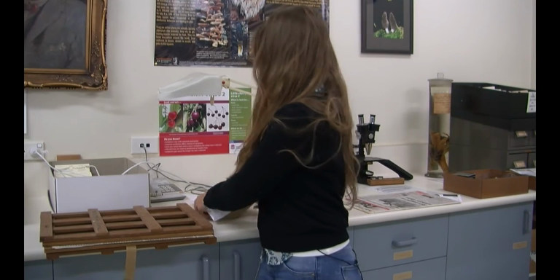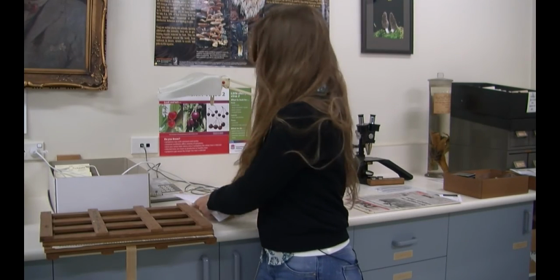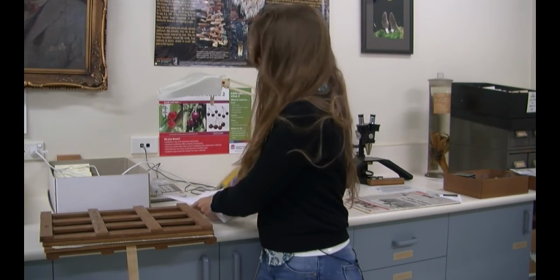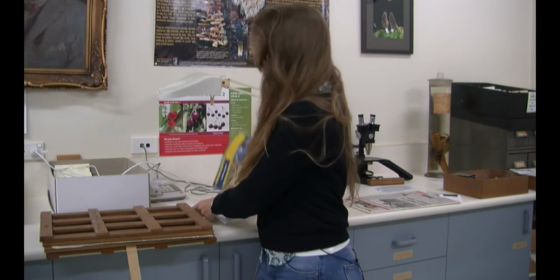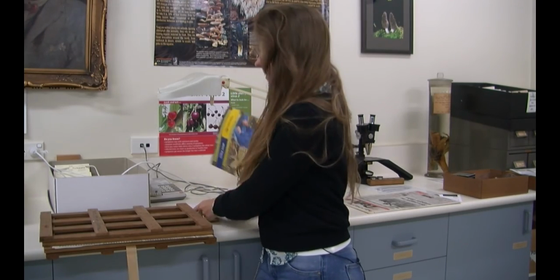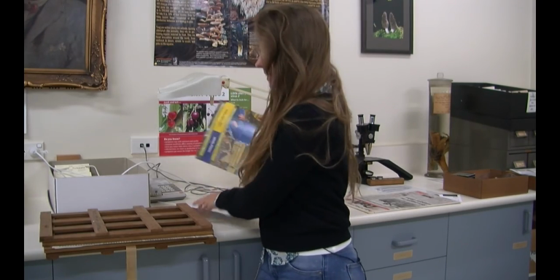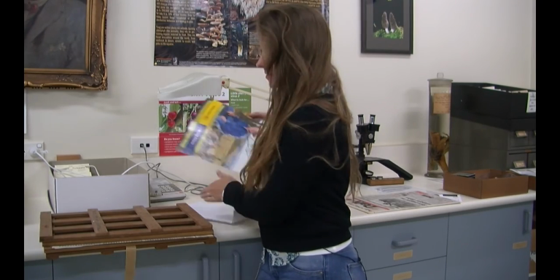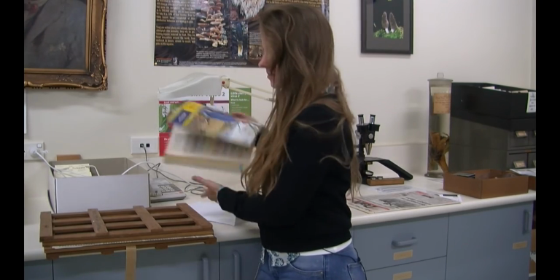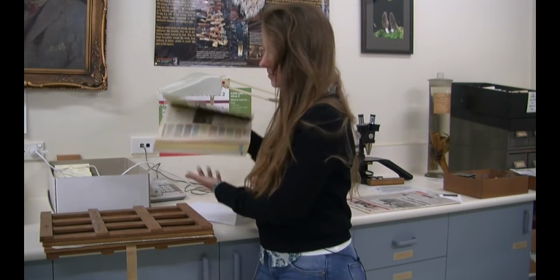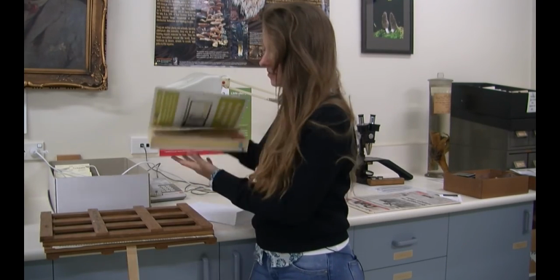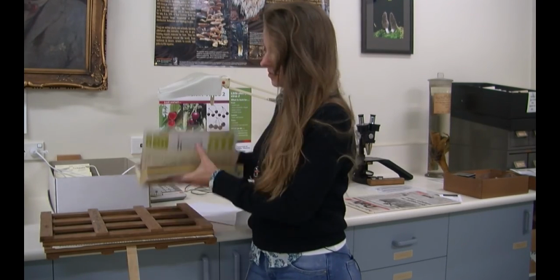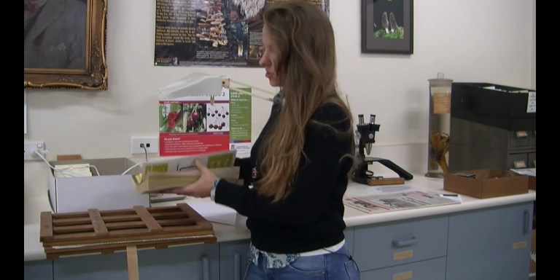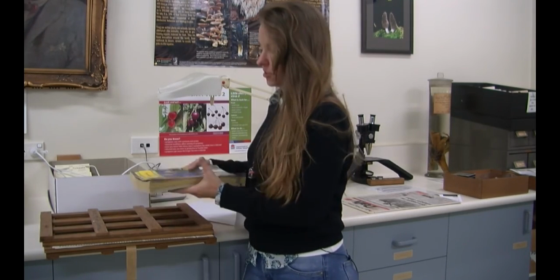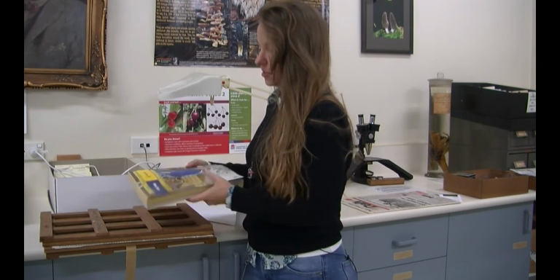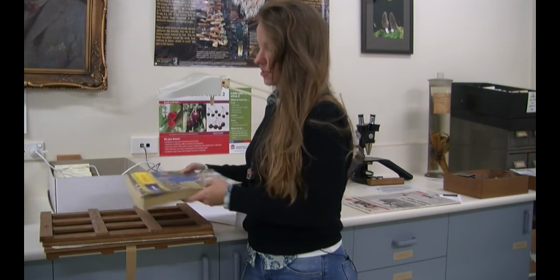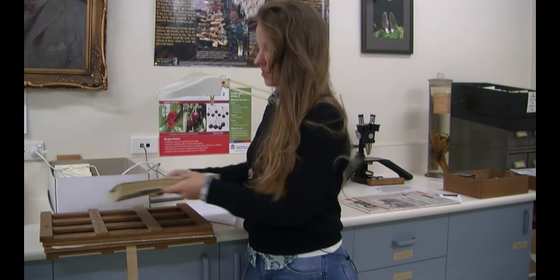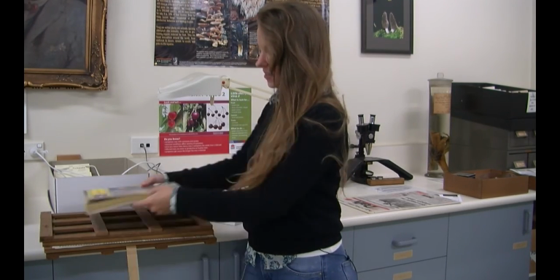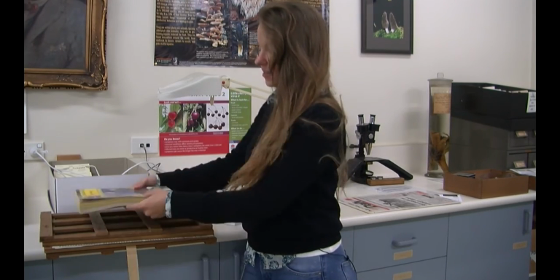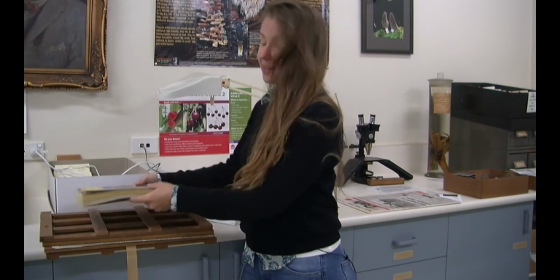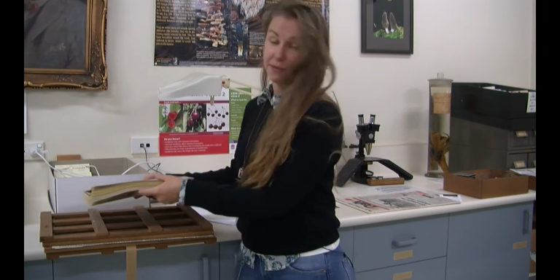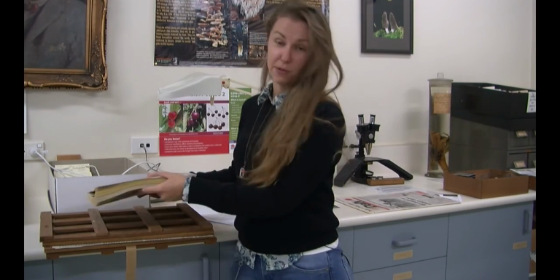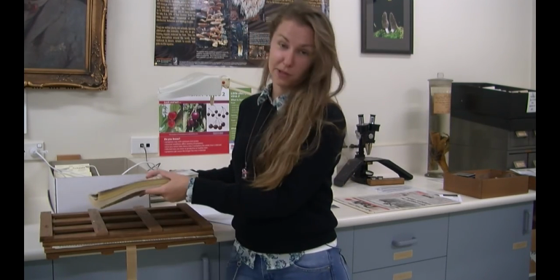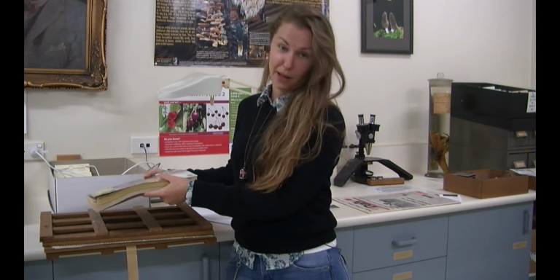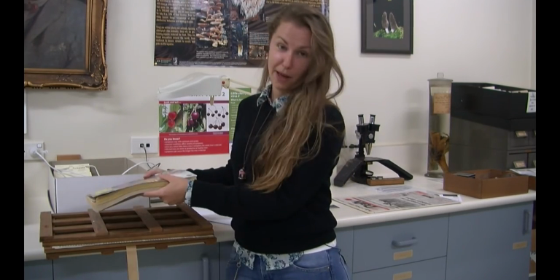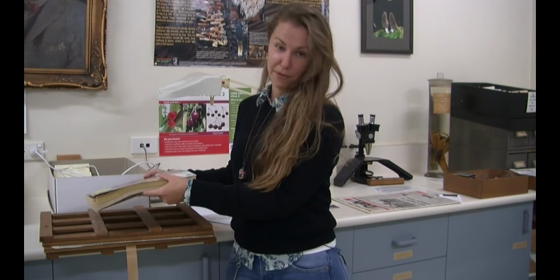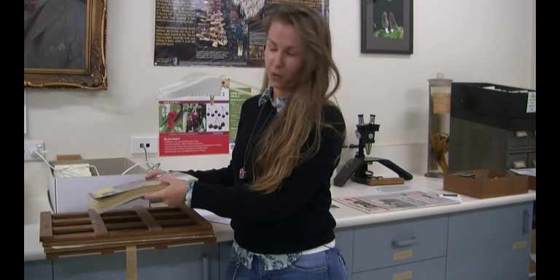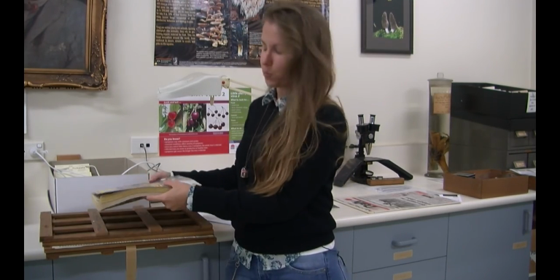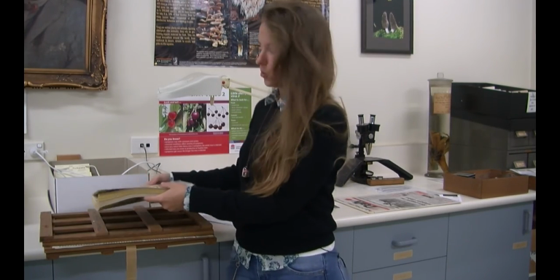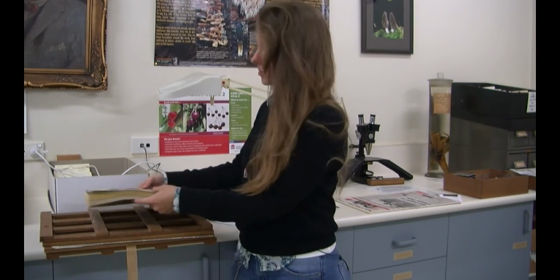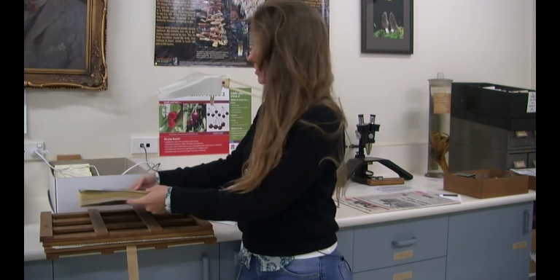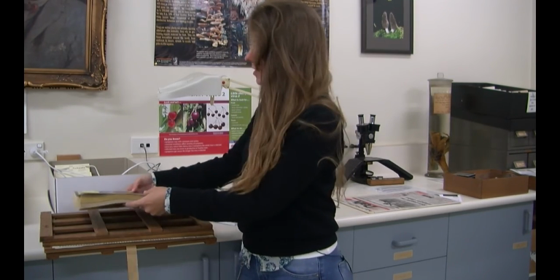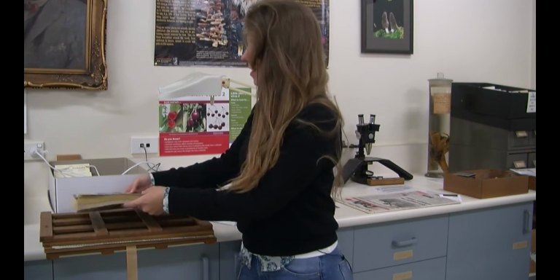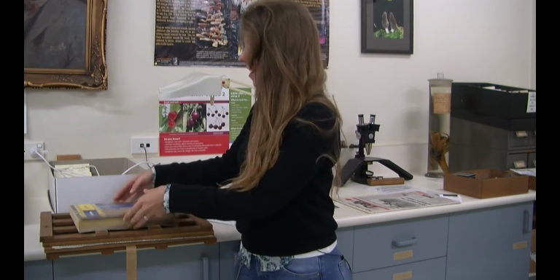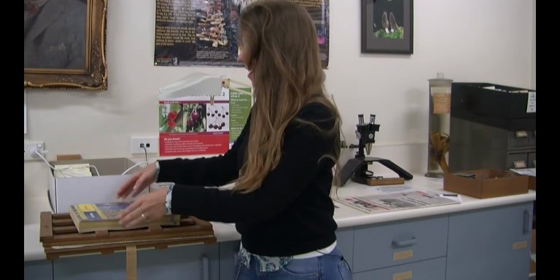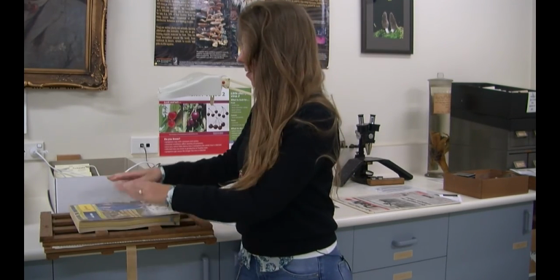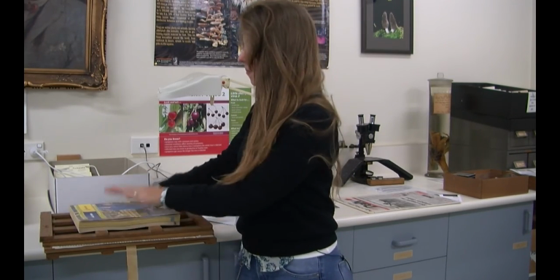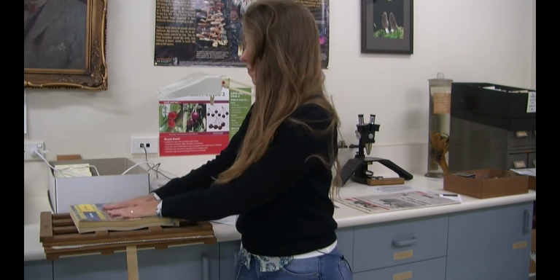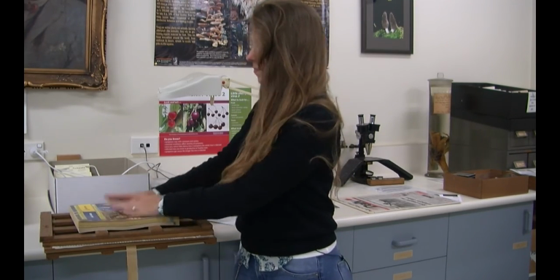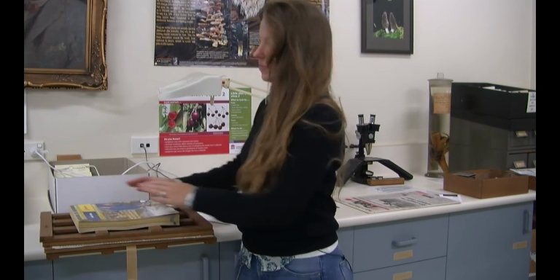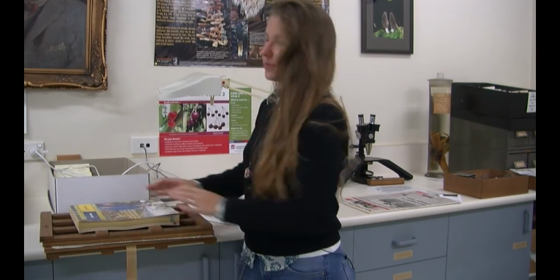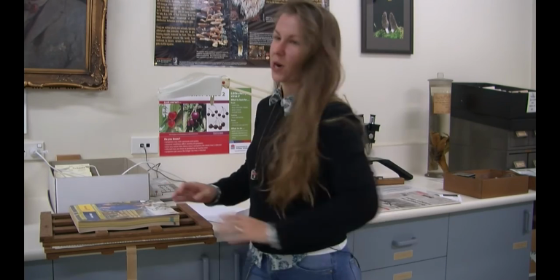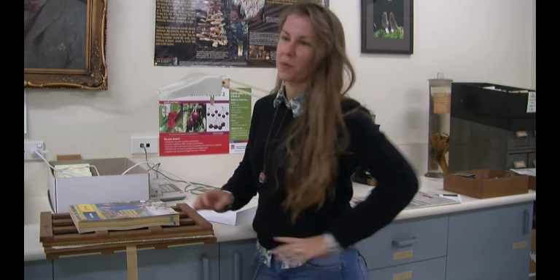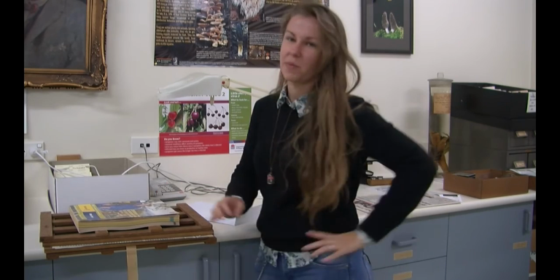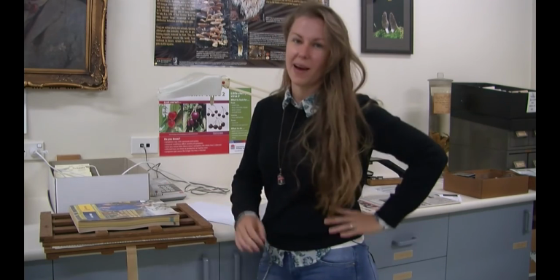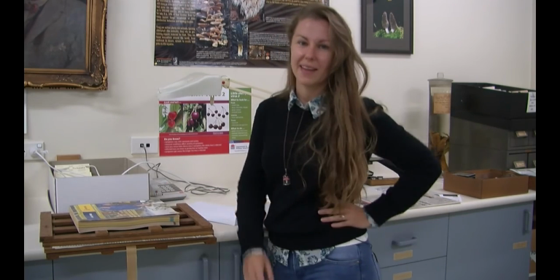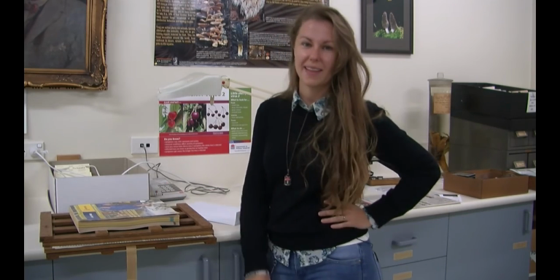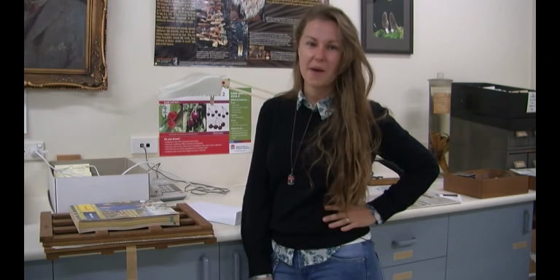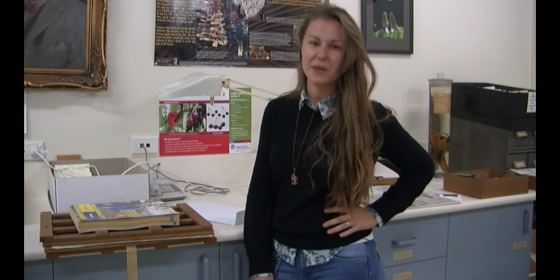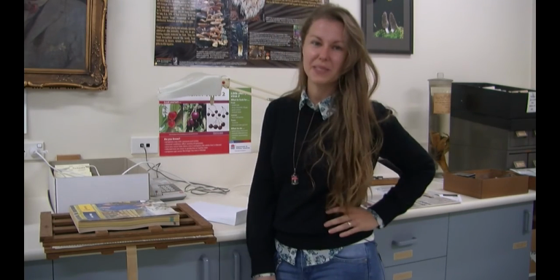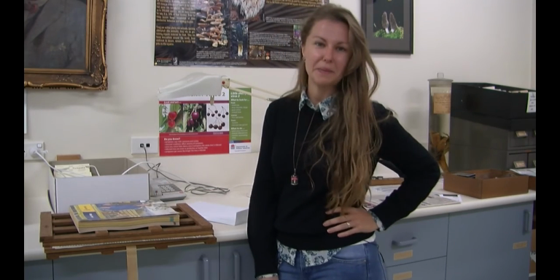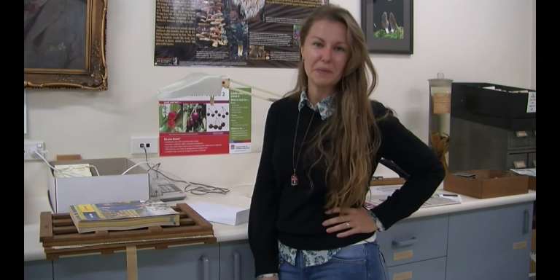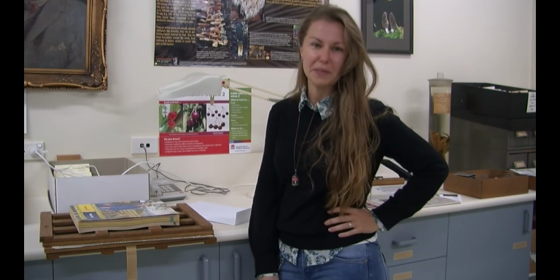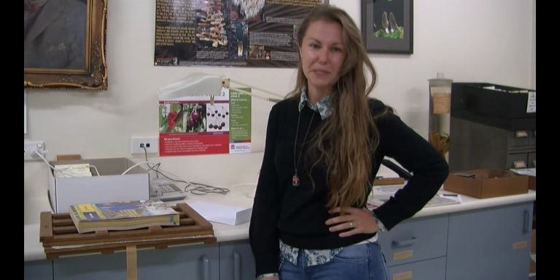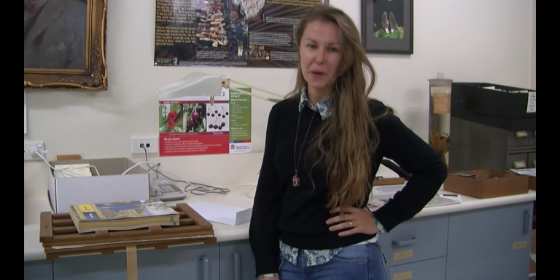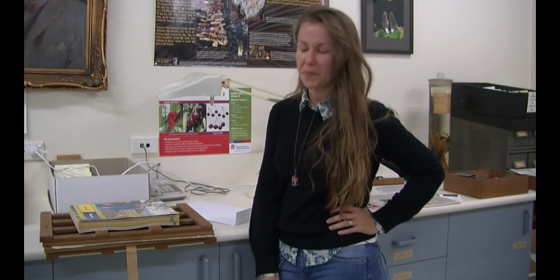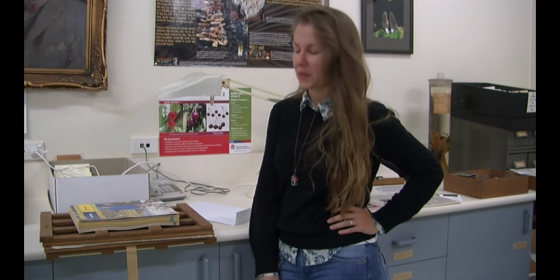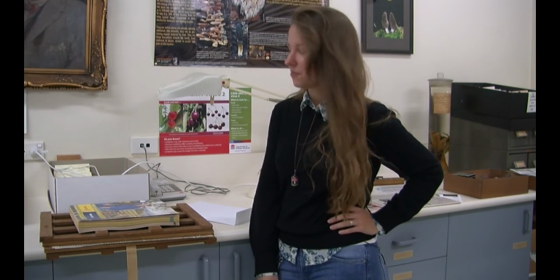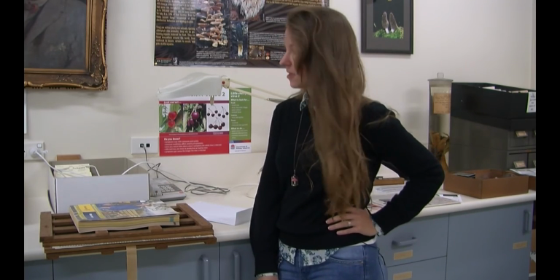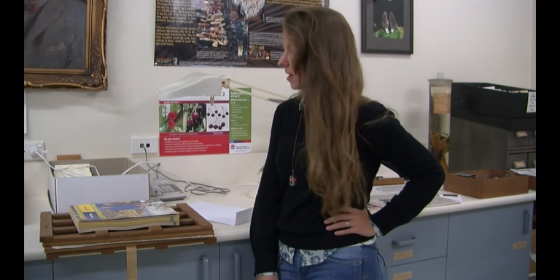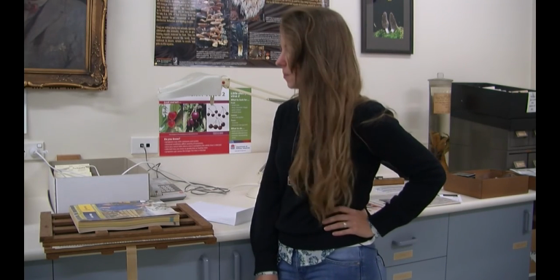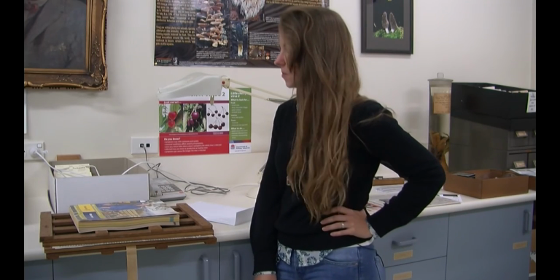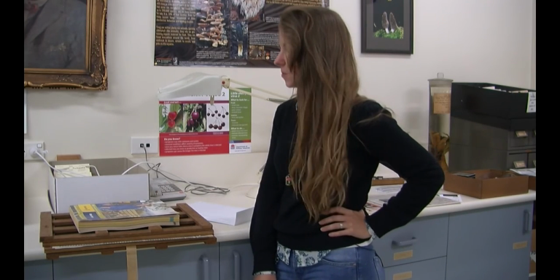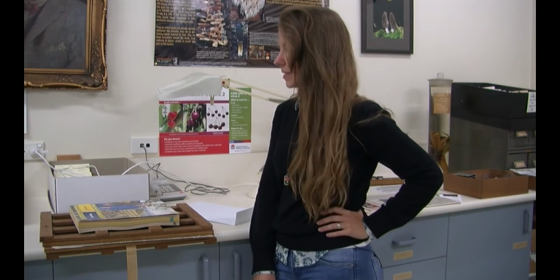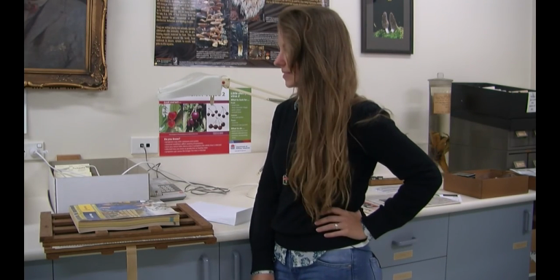Alternatively, if you still have phone books, grab a pile of them and dump them on top of the specimen, and give it a couple of weeks.